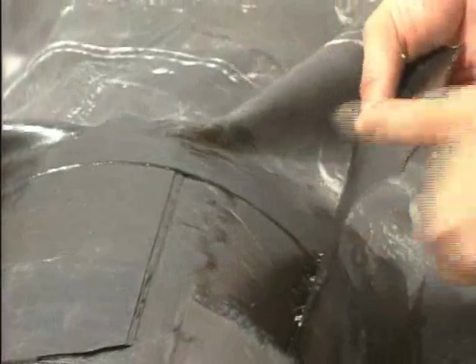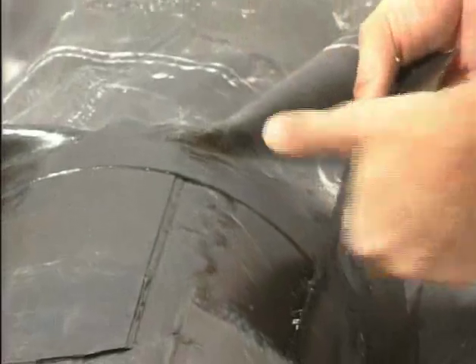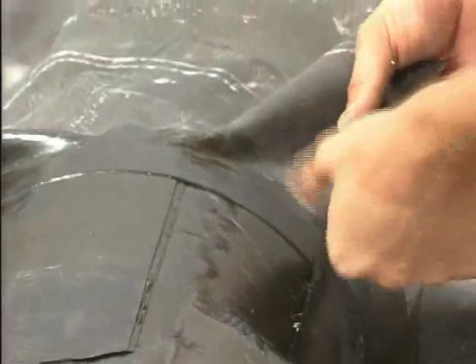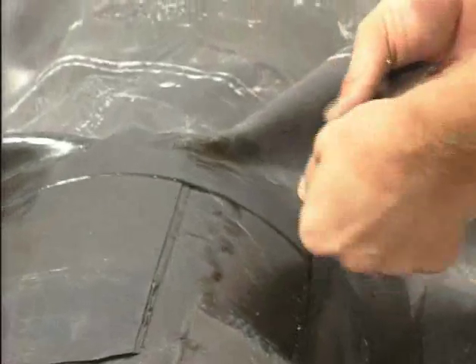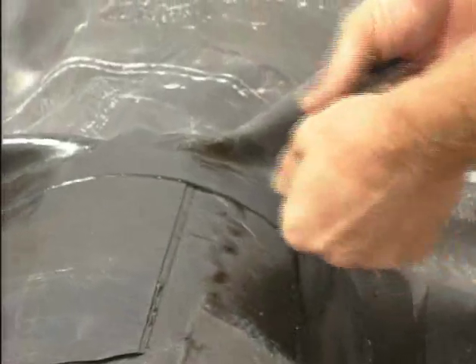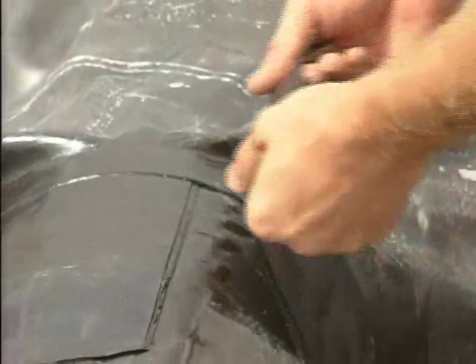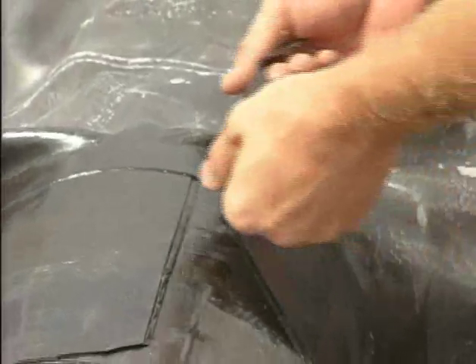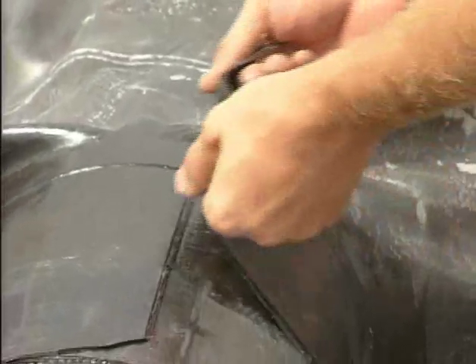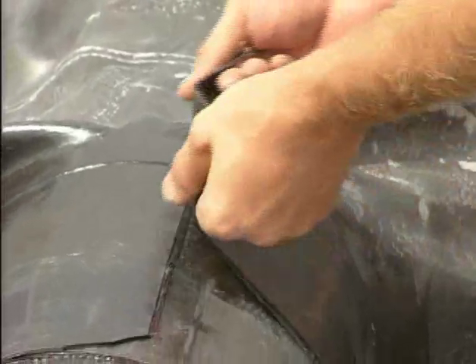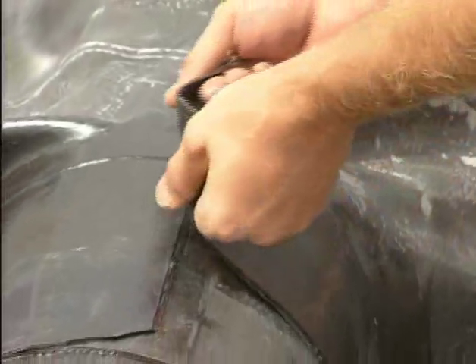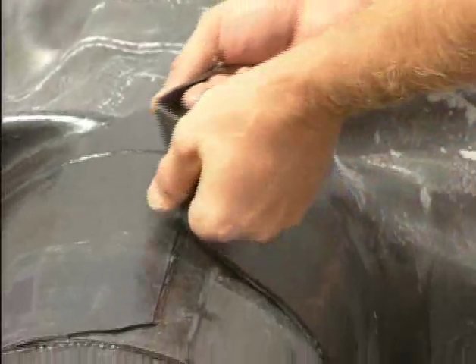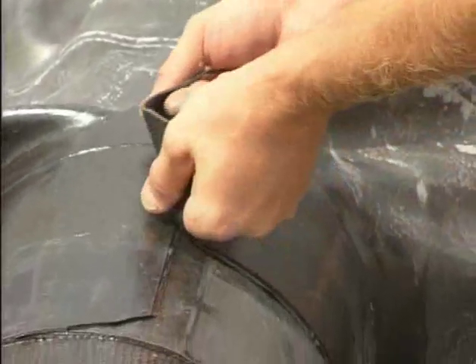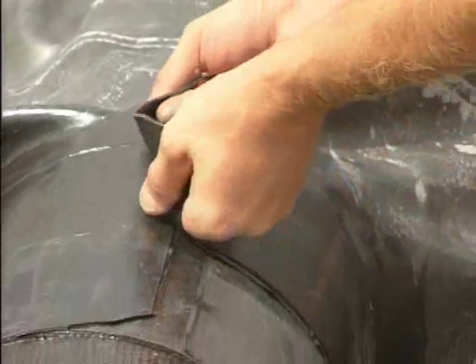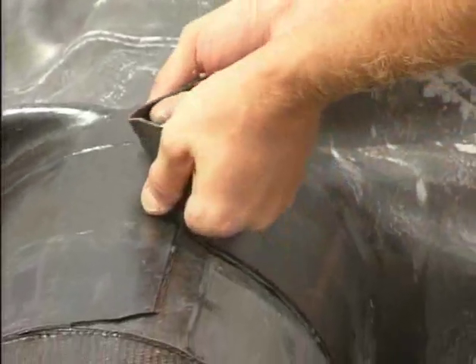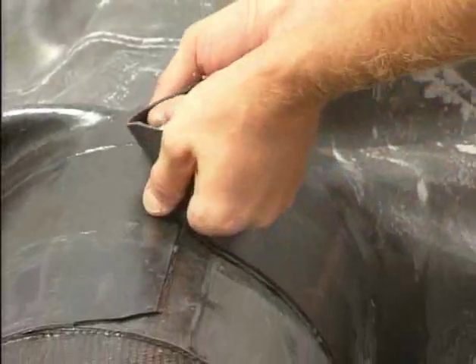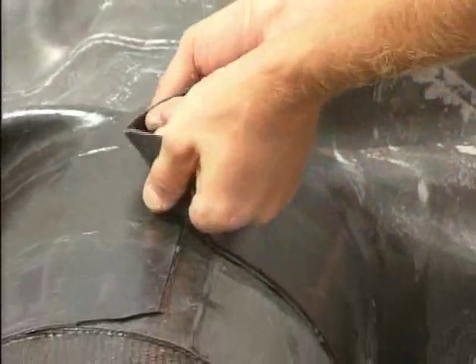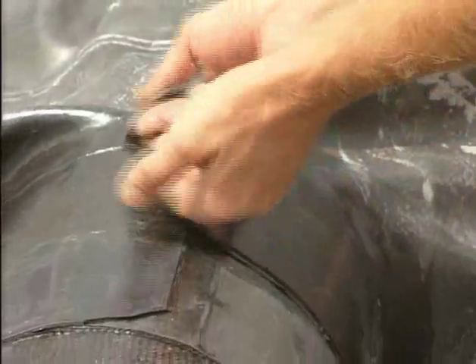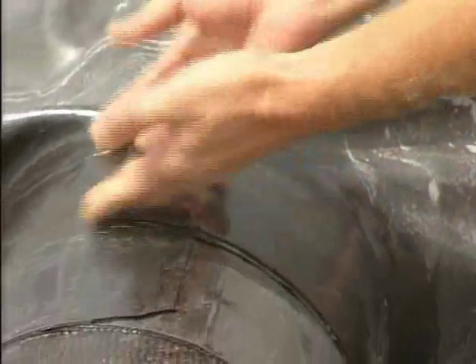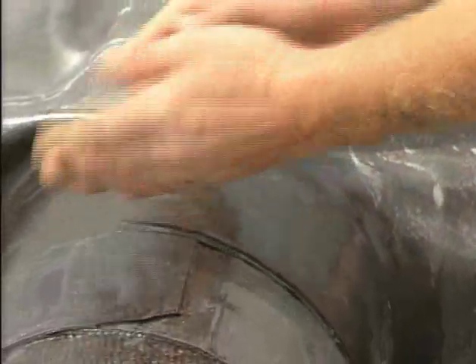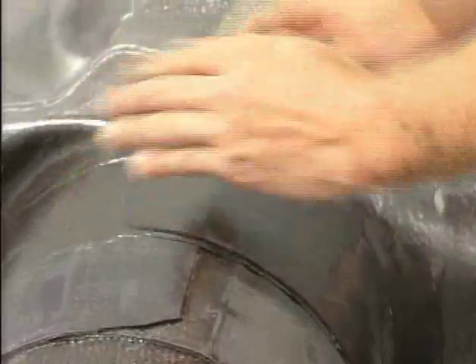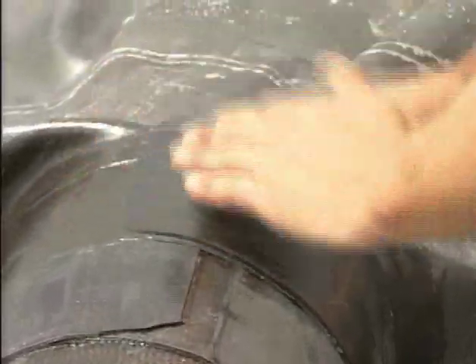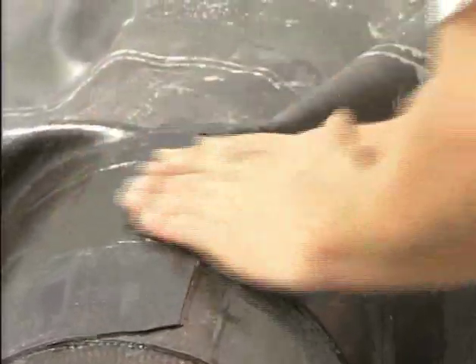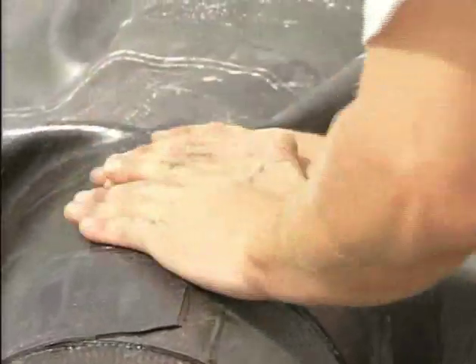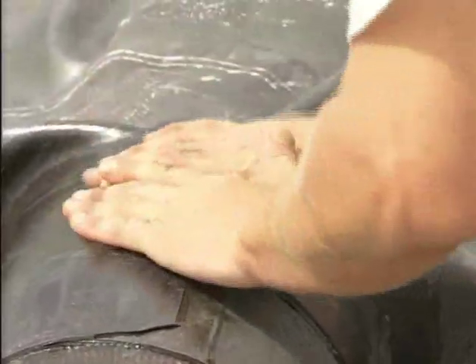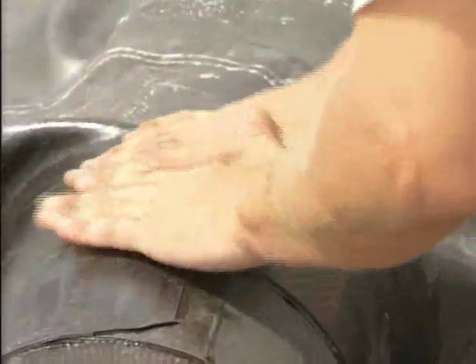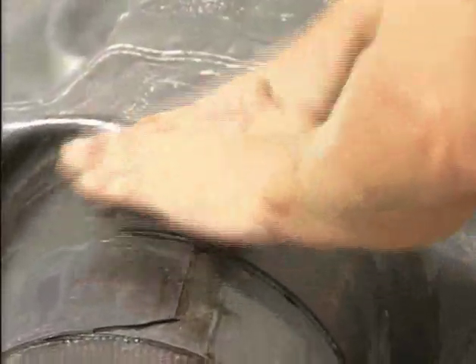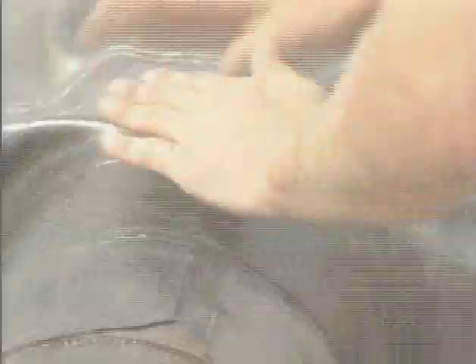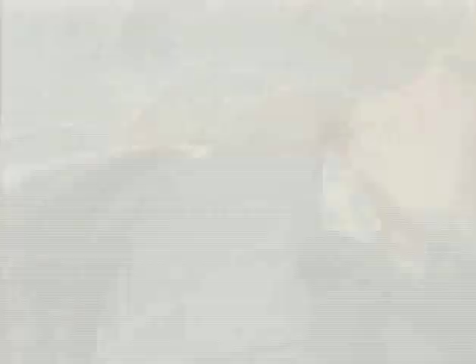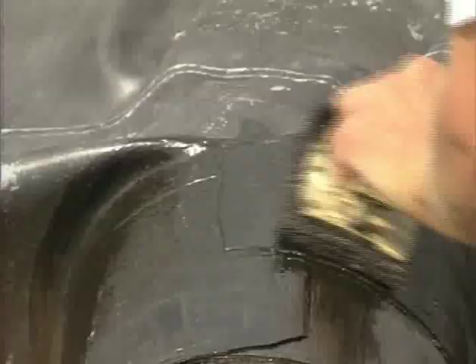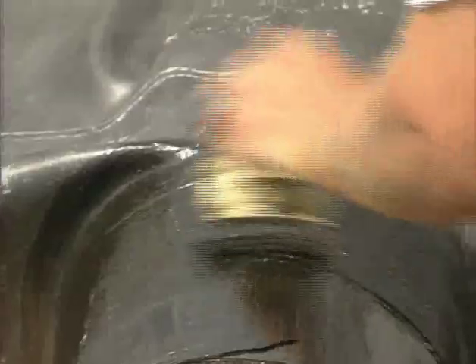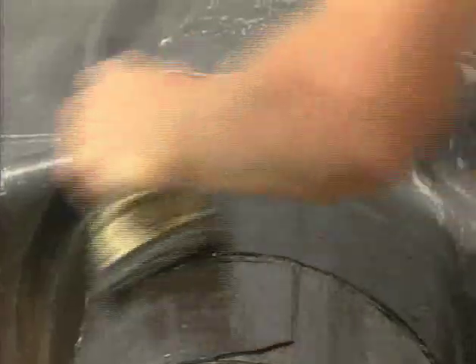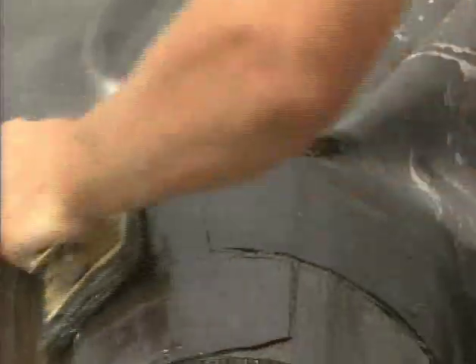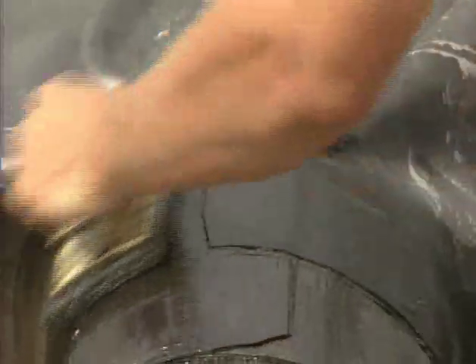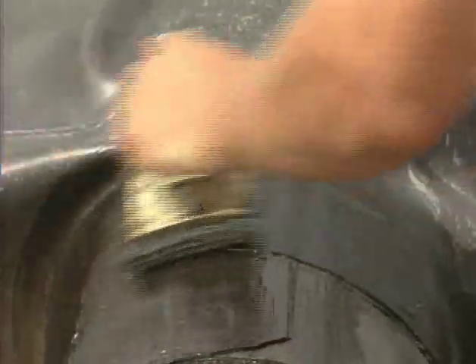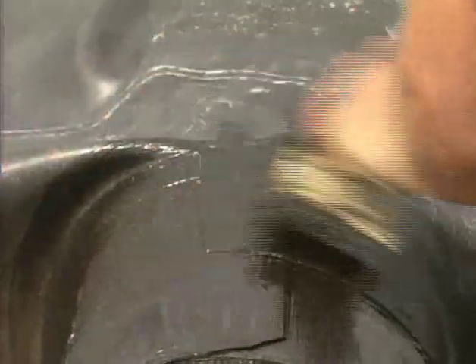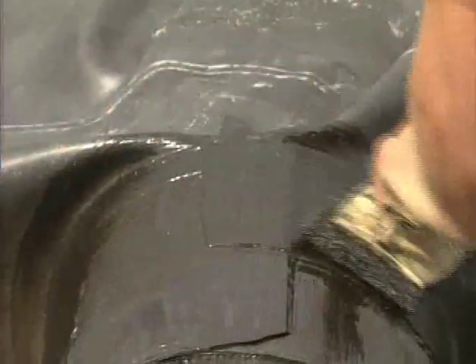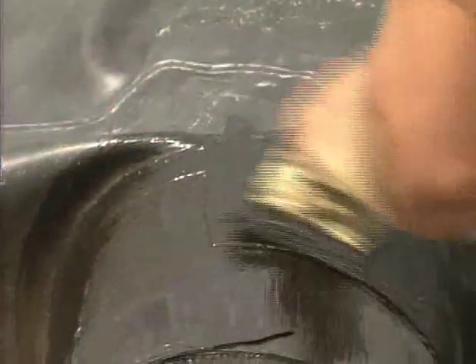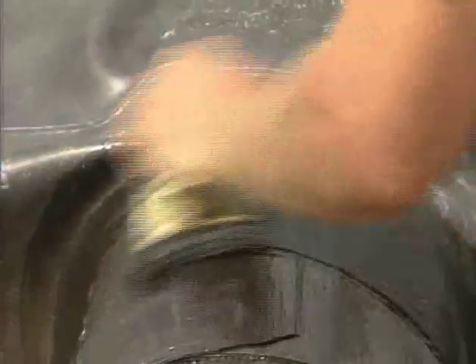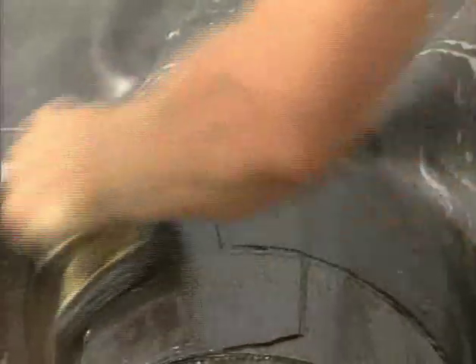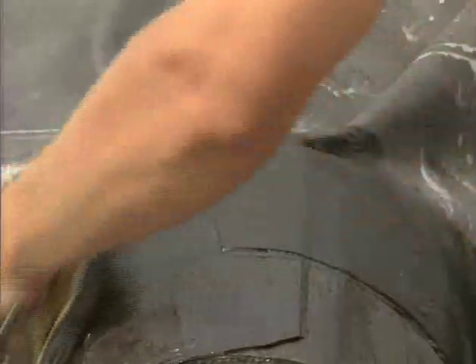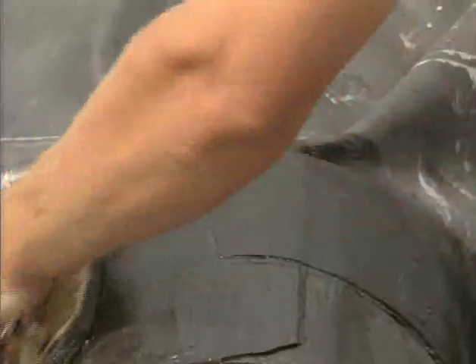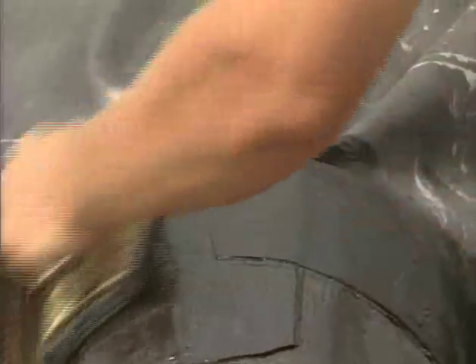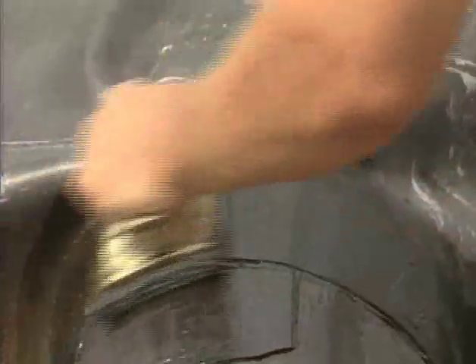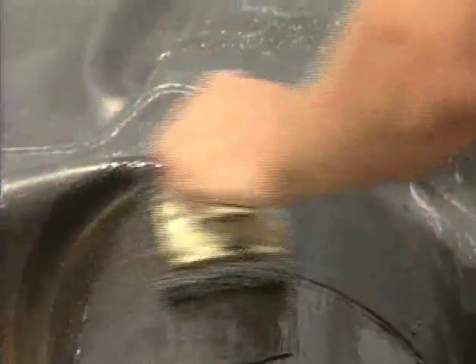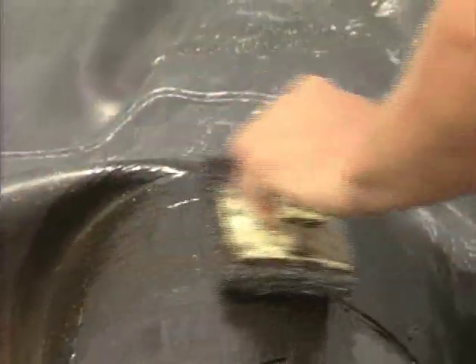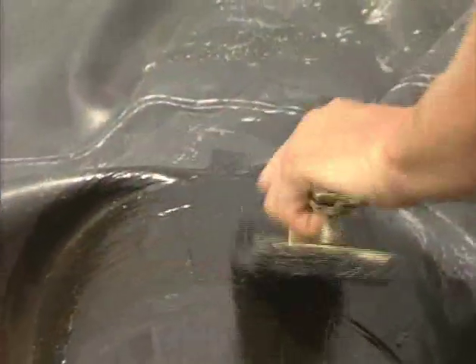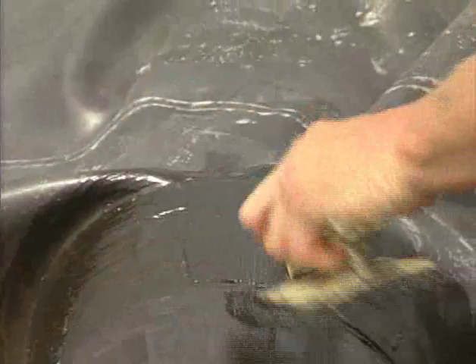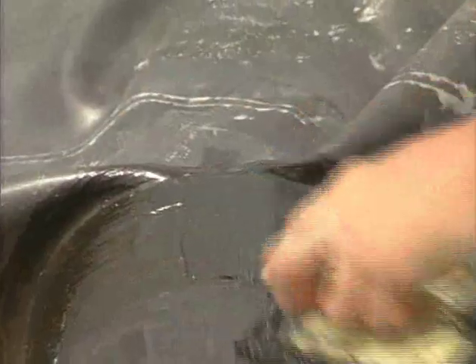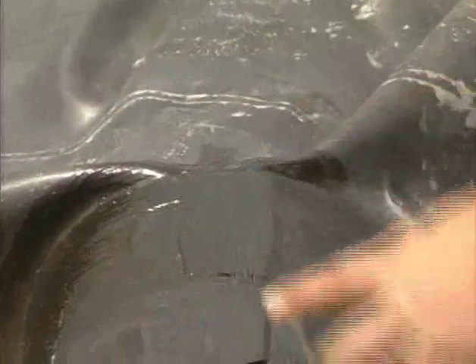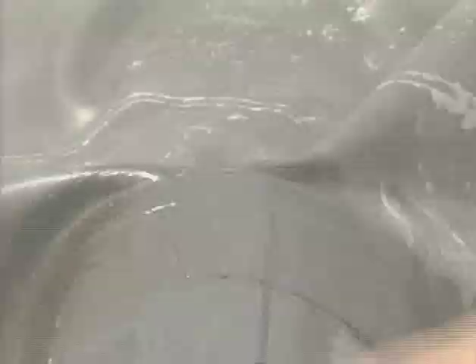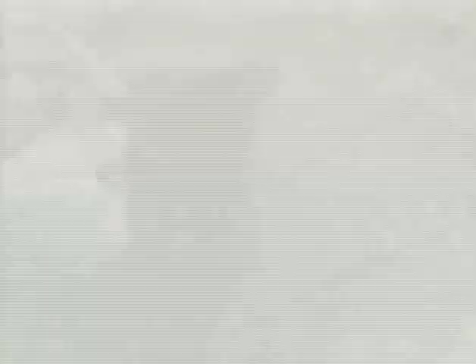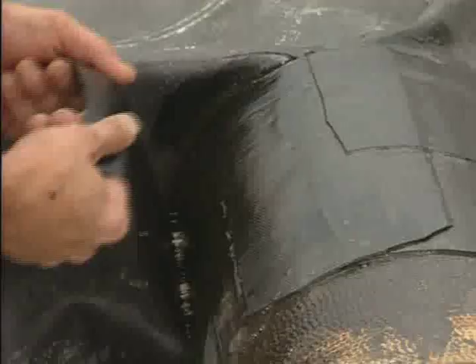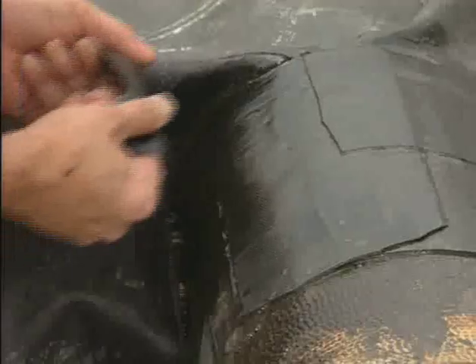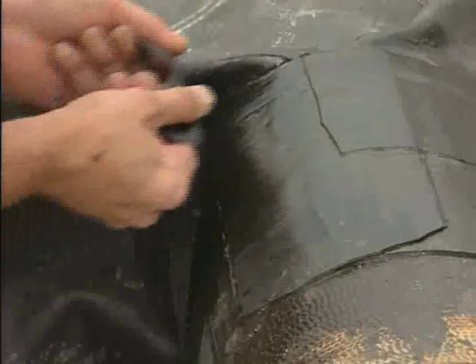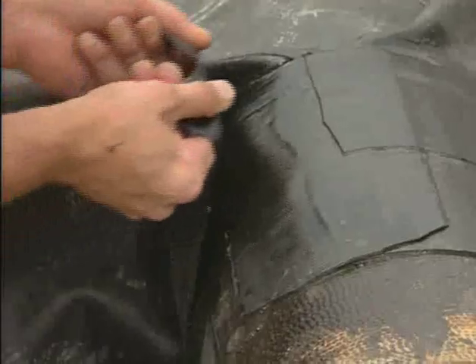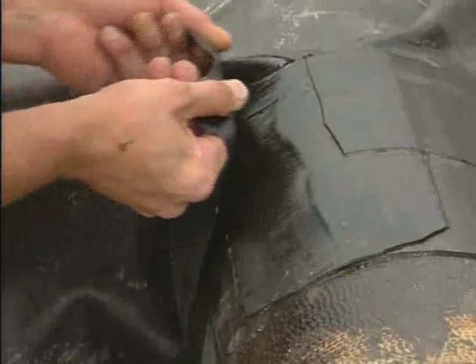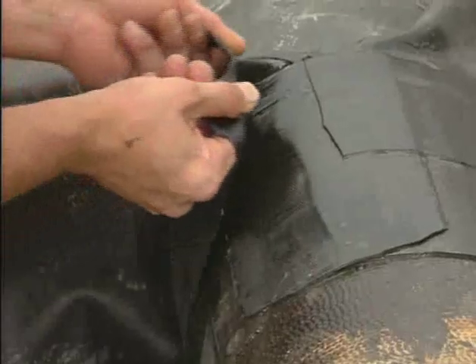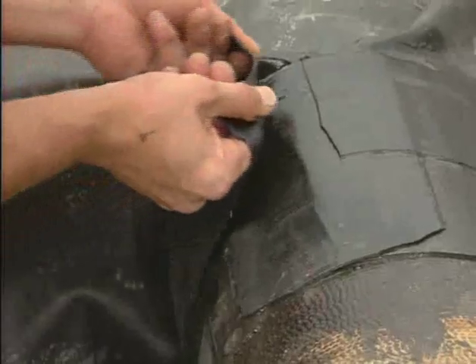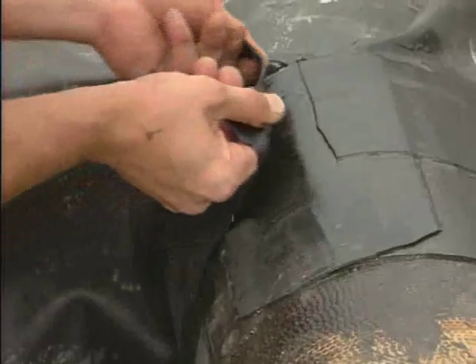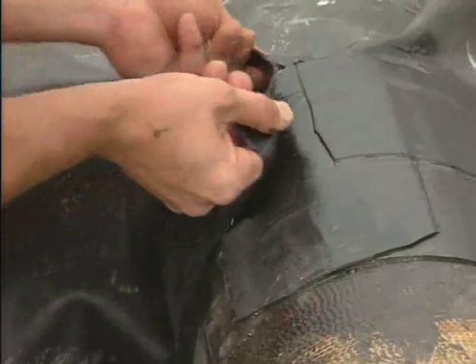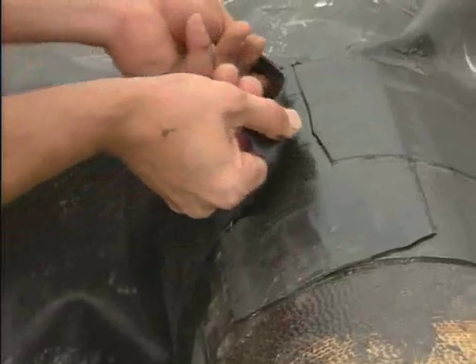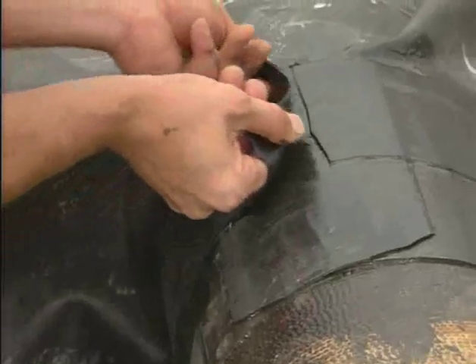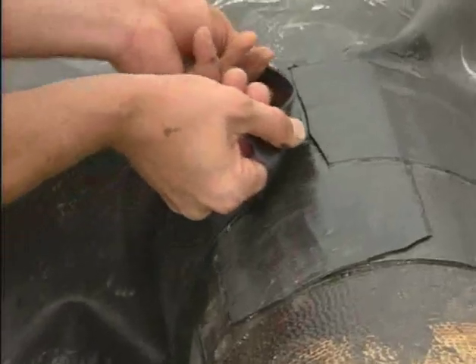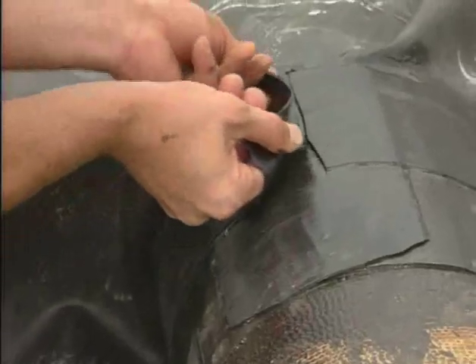Once the pond guard is properly positioned over the pipe, a piece of quick seam form flash is adhered to the pipe.